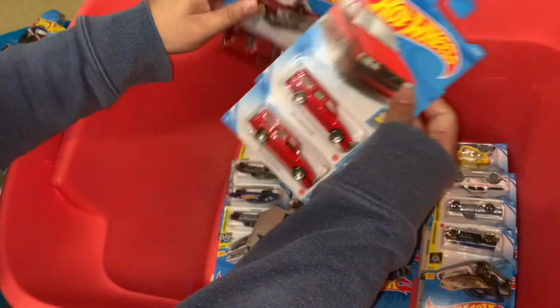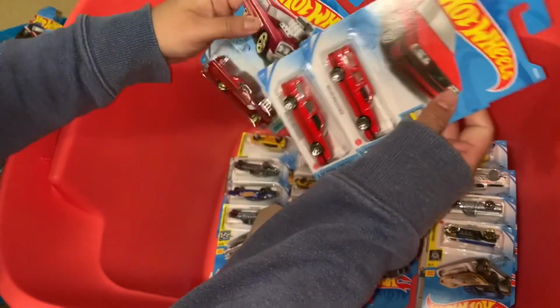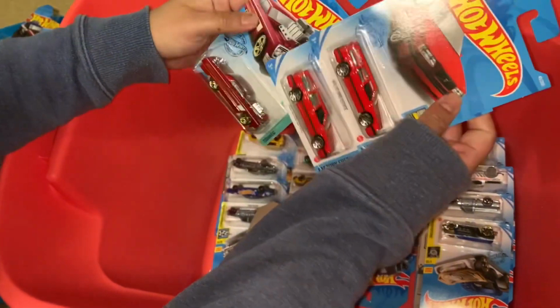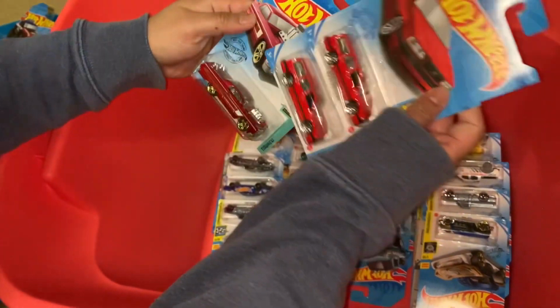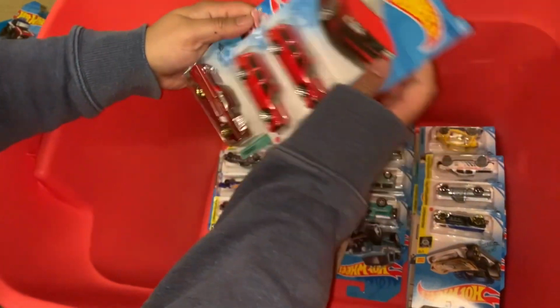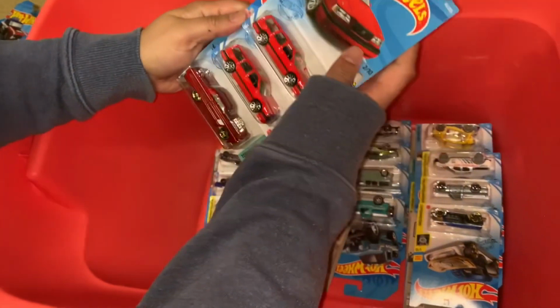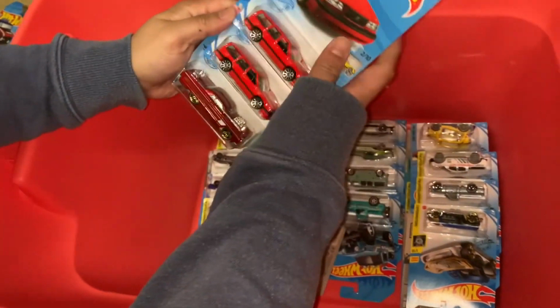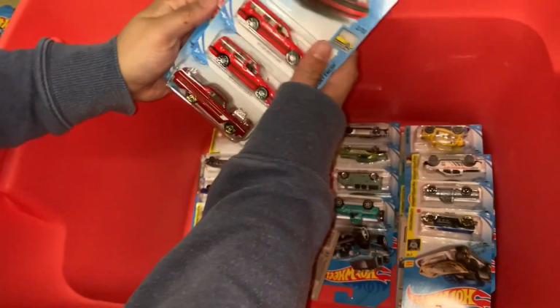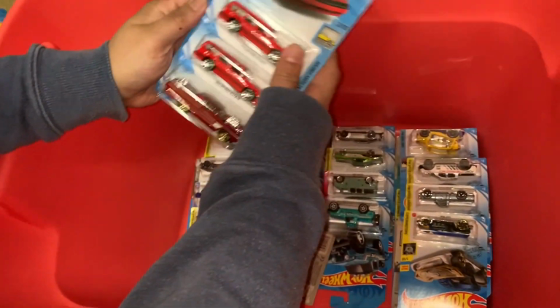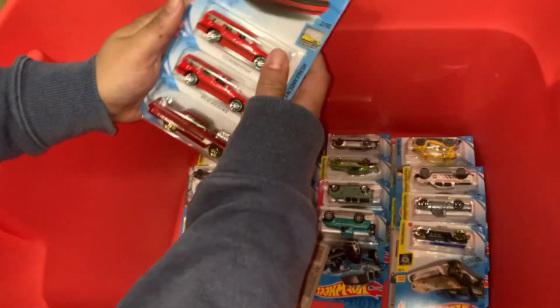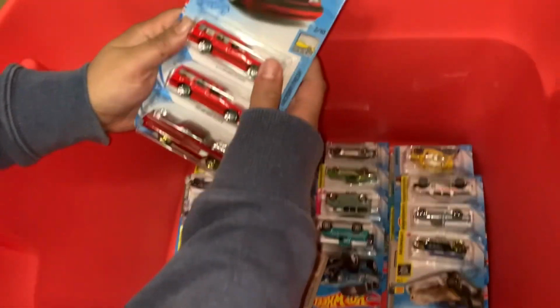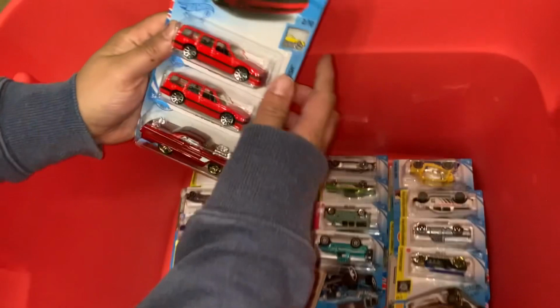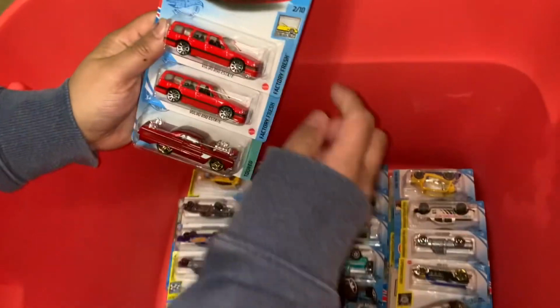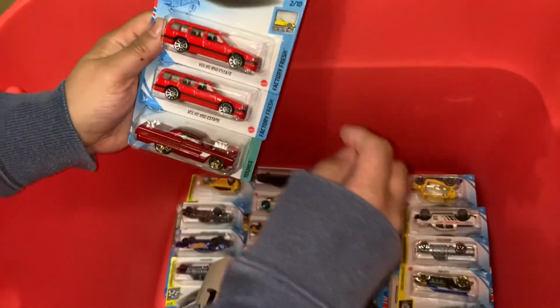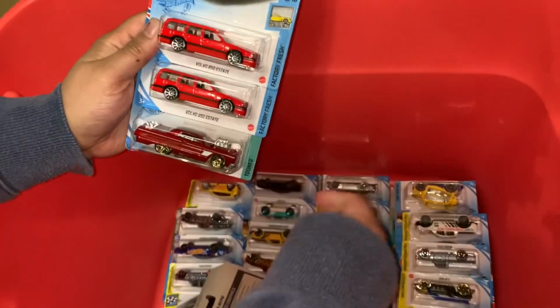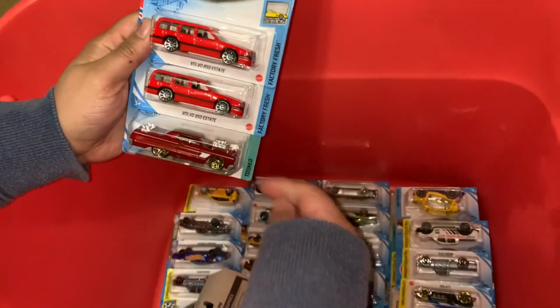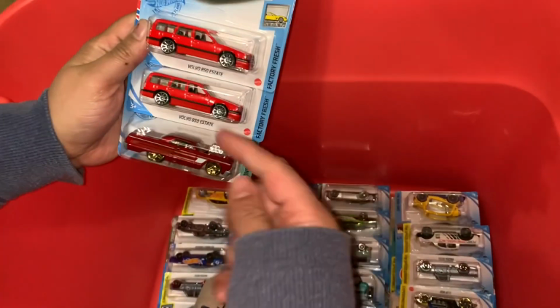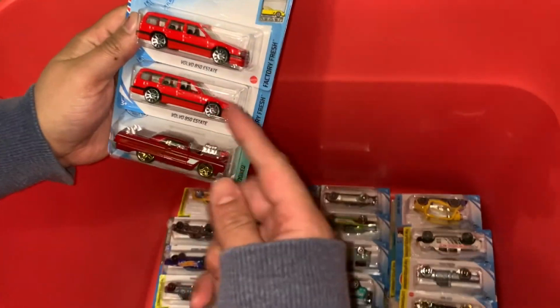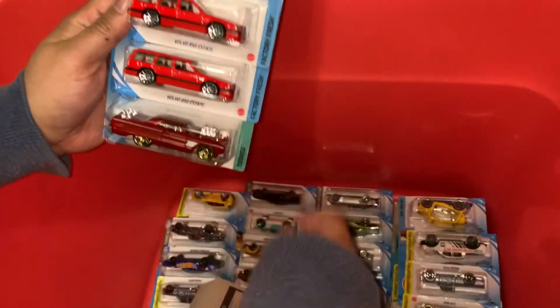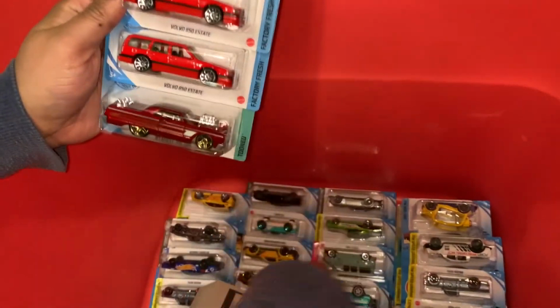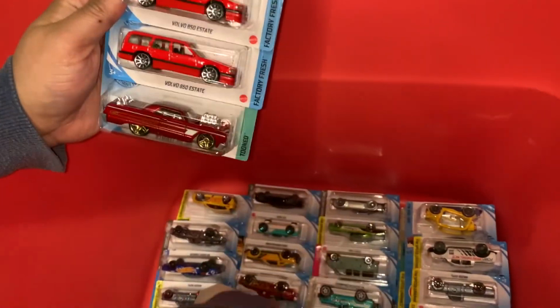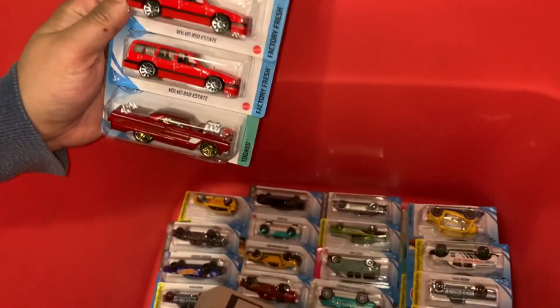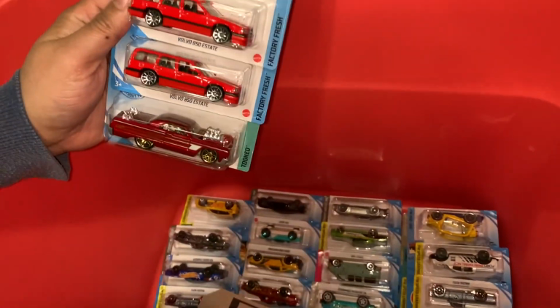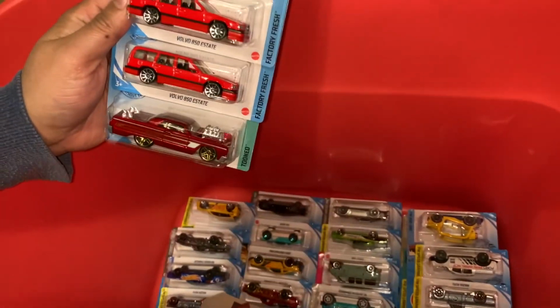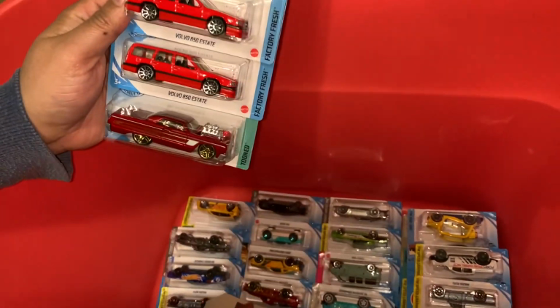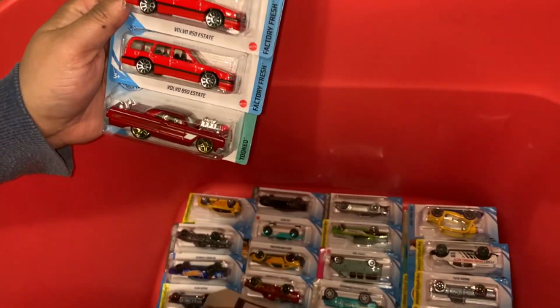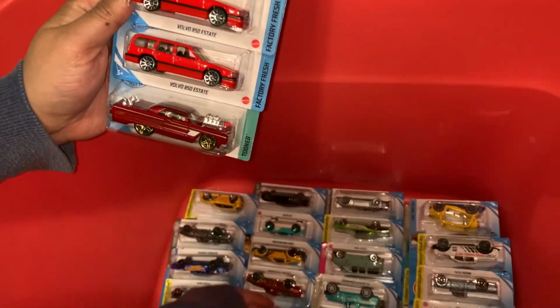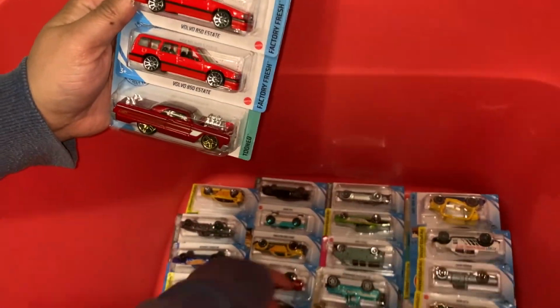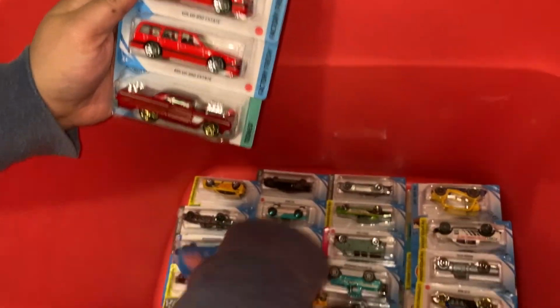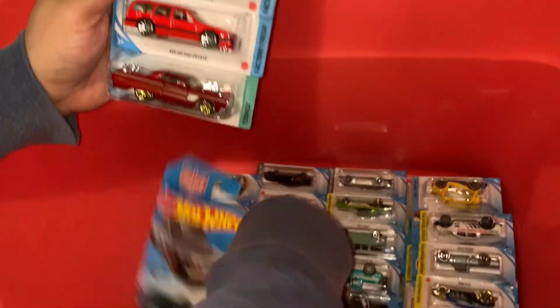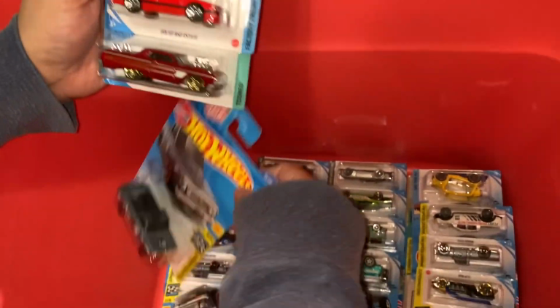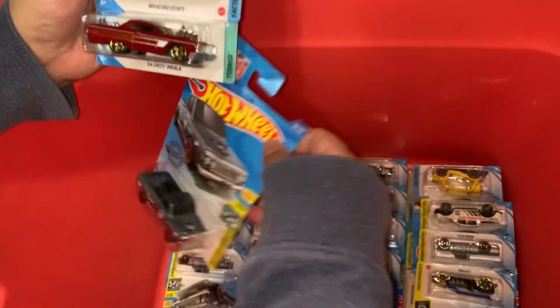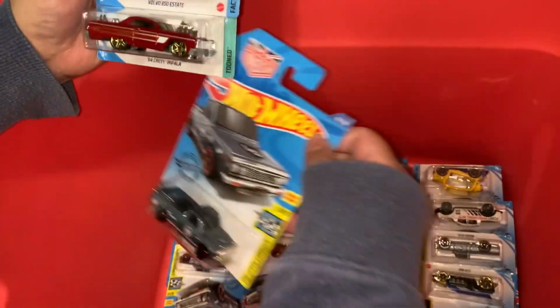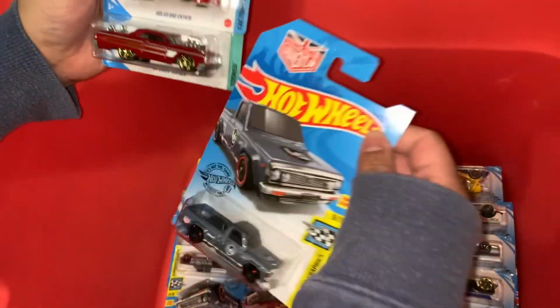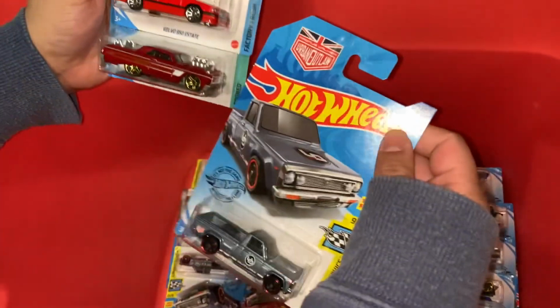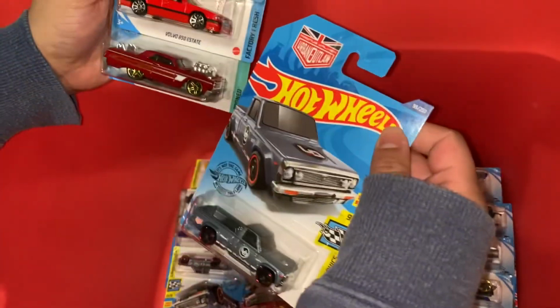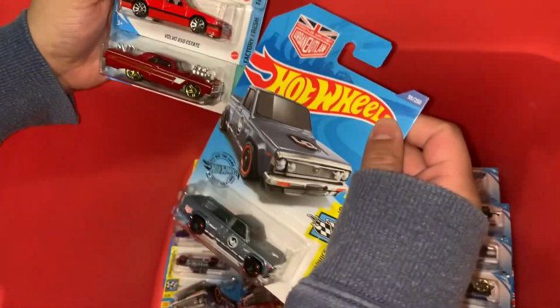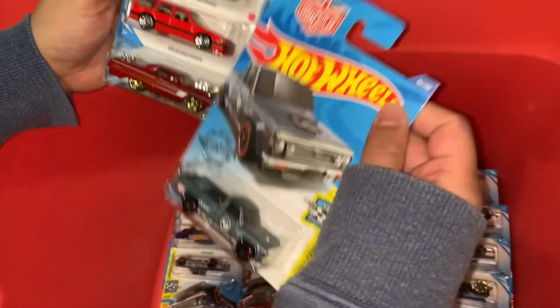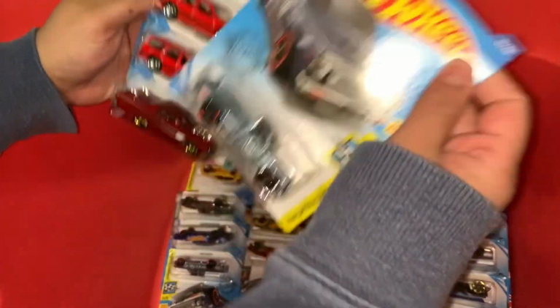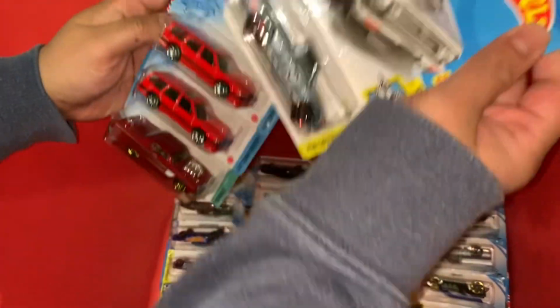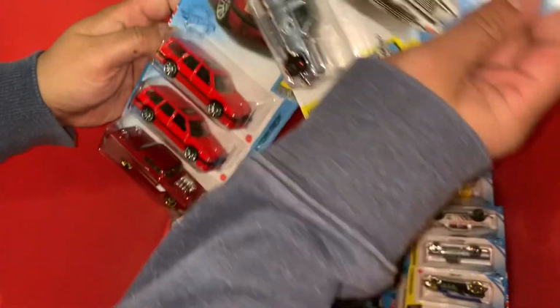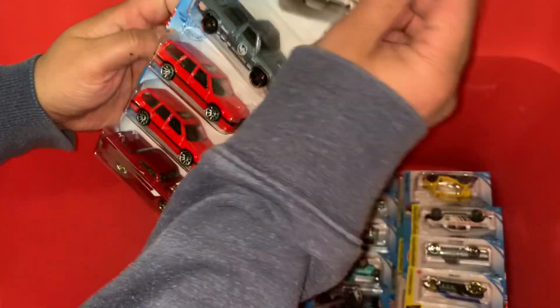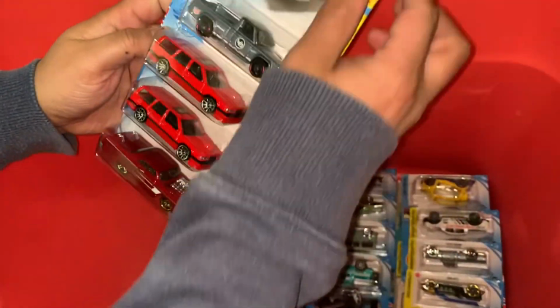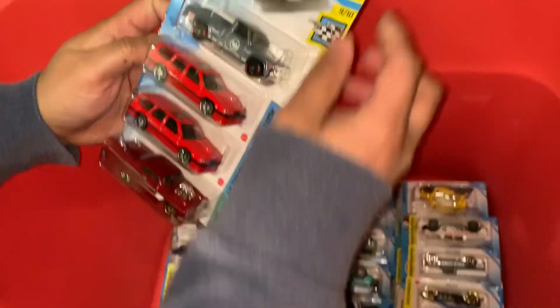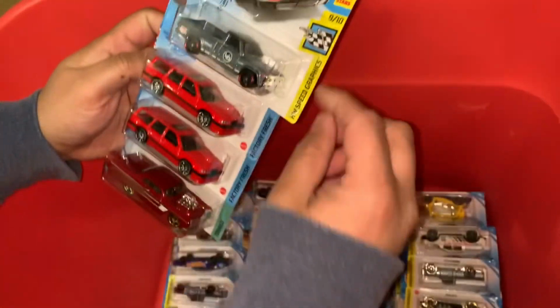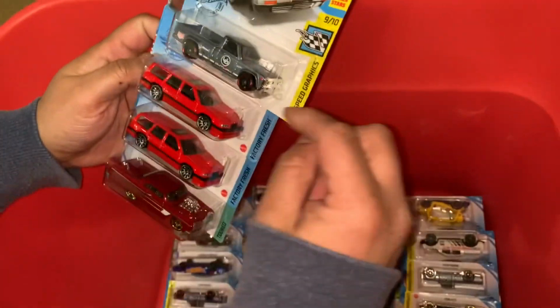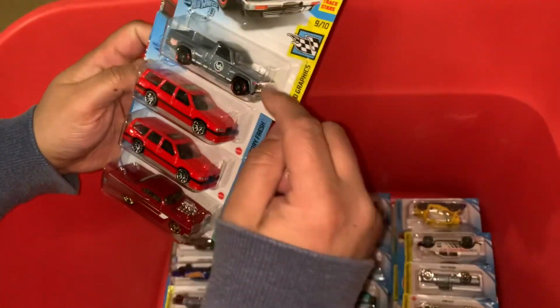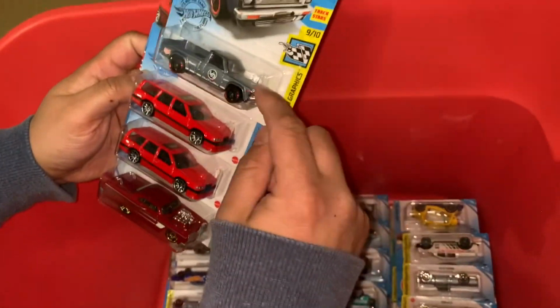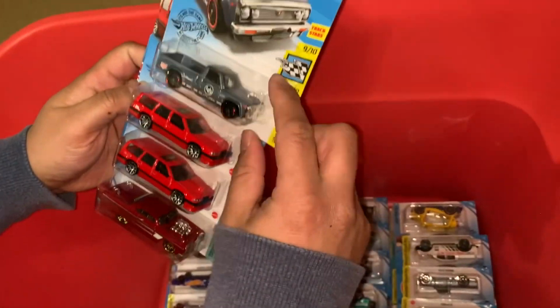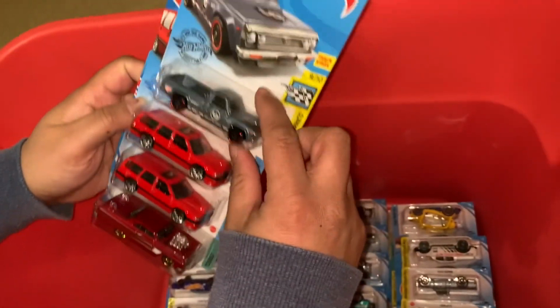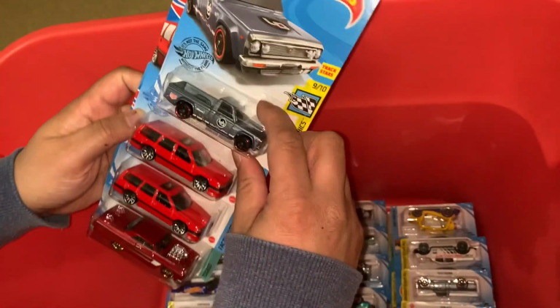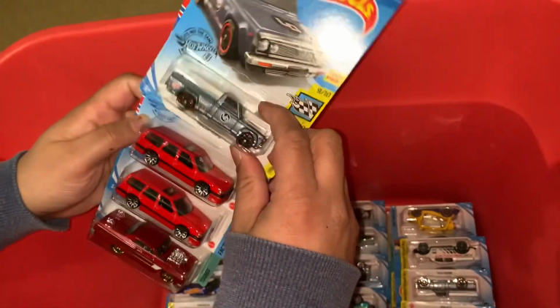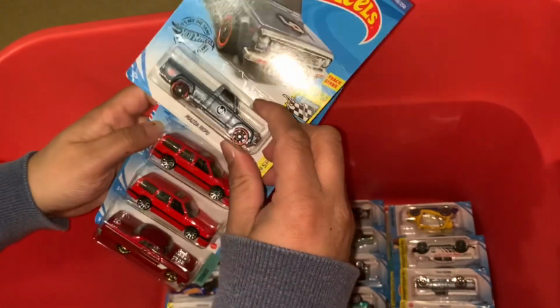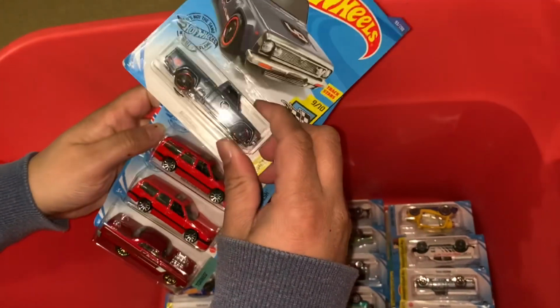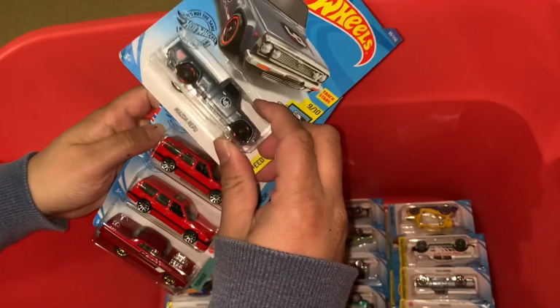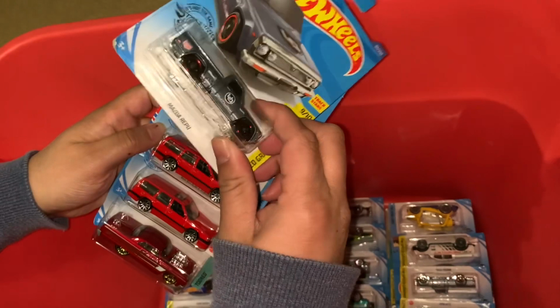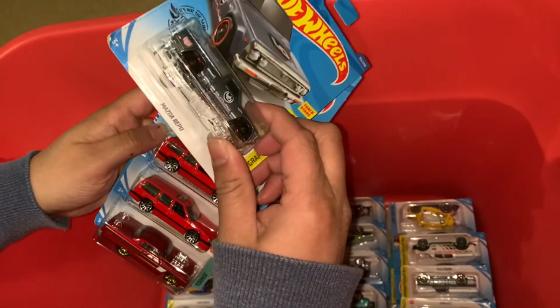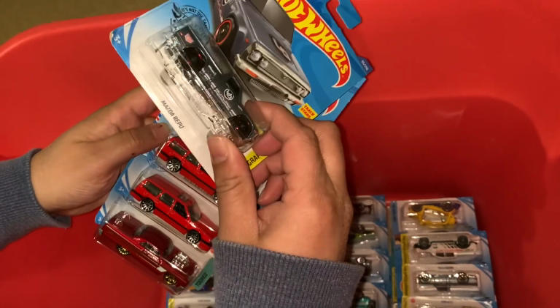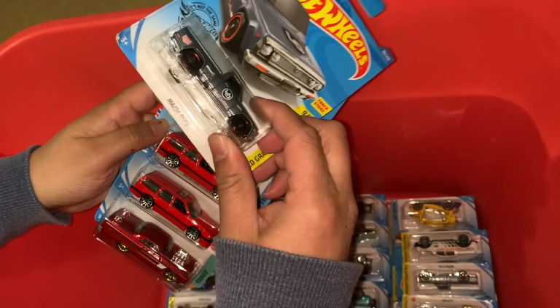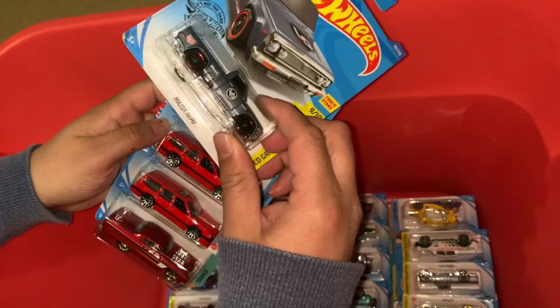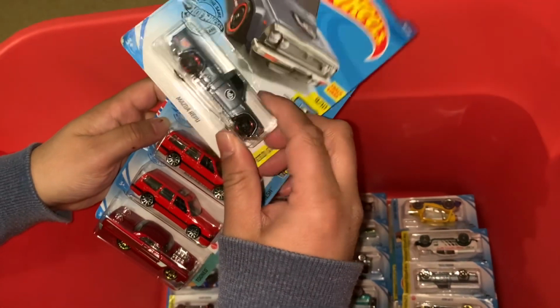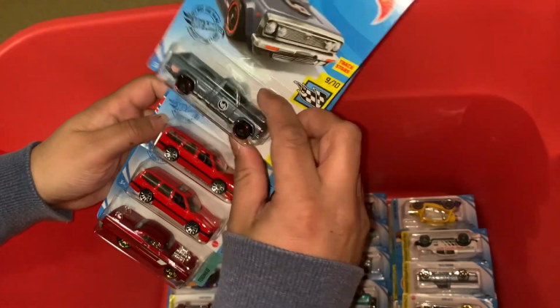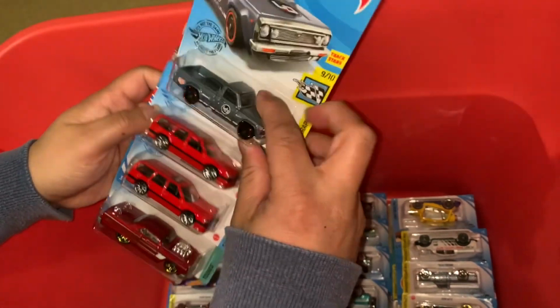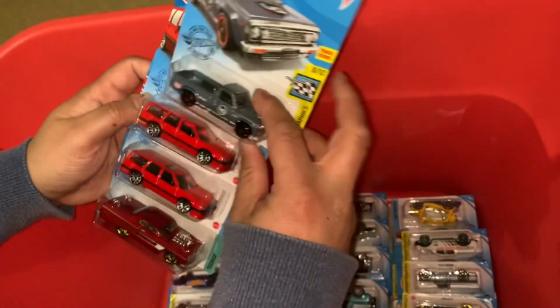We have Volvo — two of them. Mazda — beautiful.